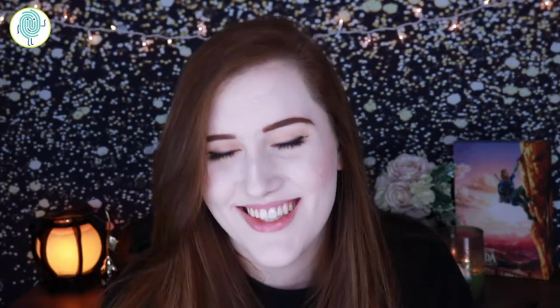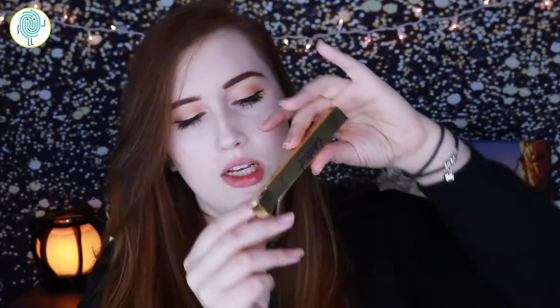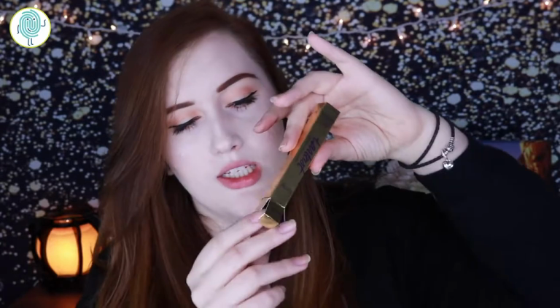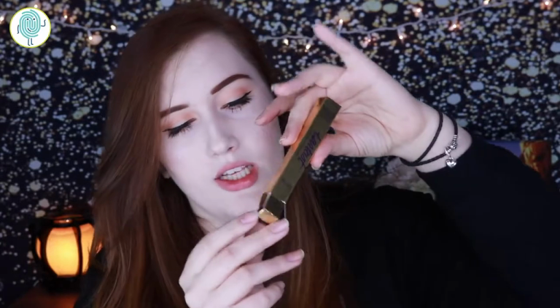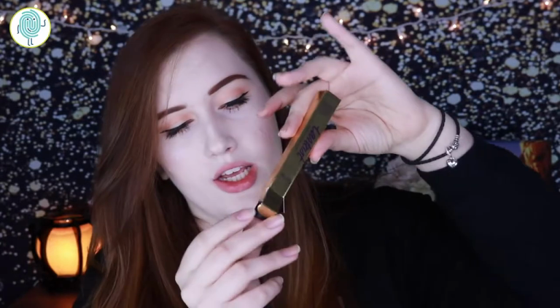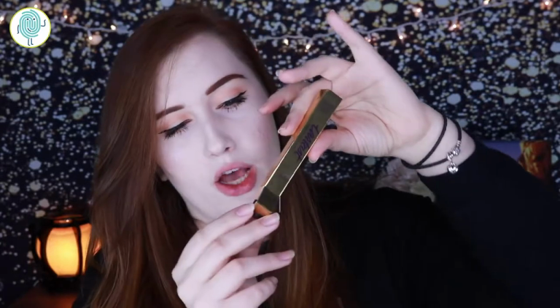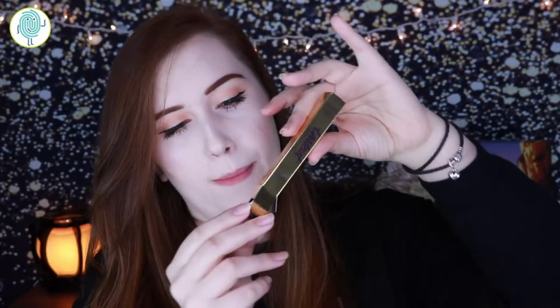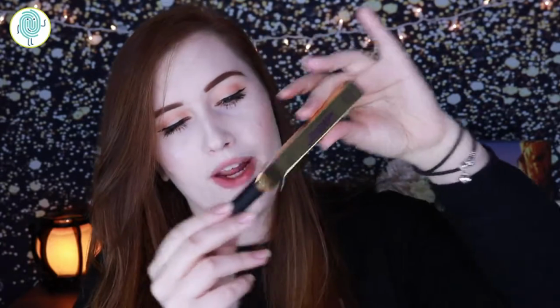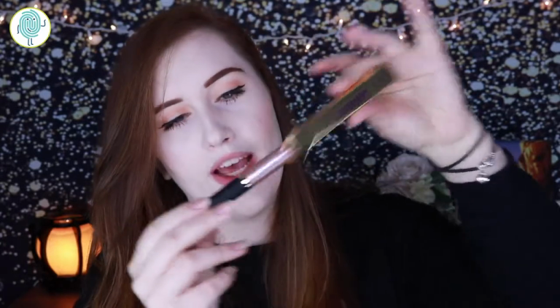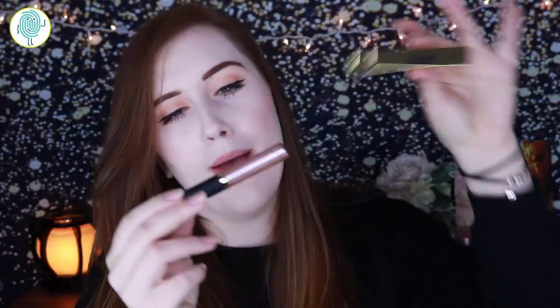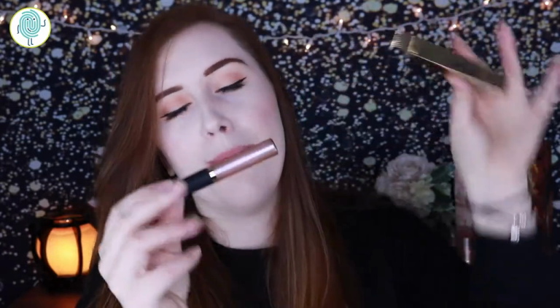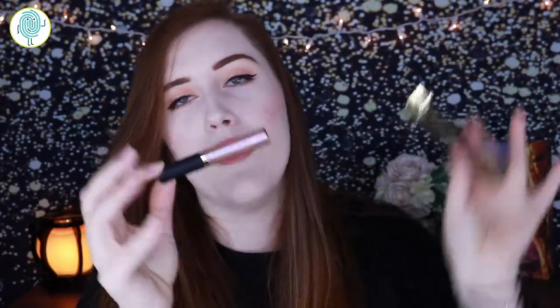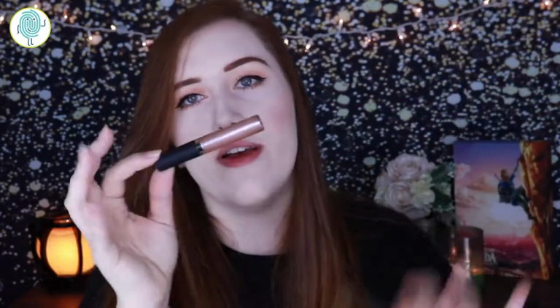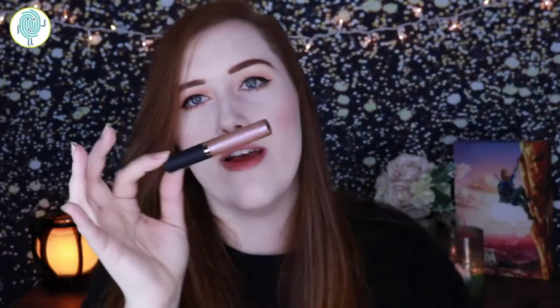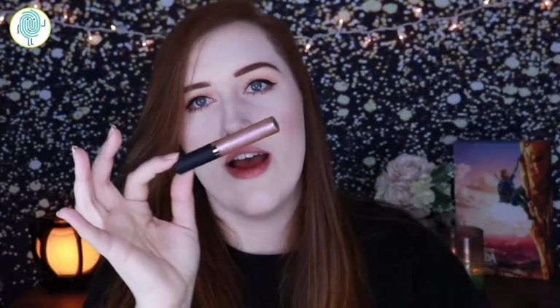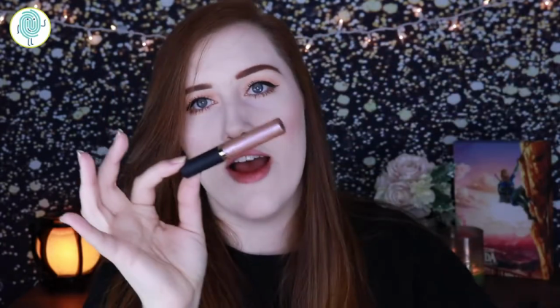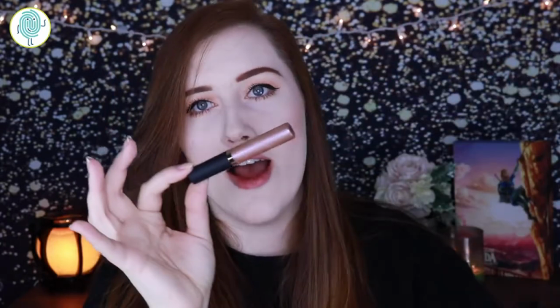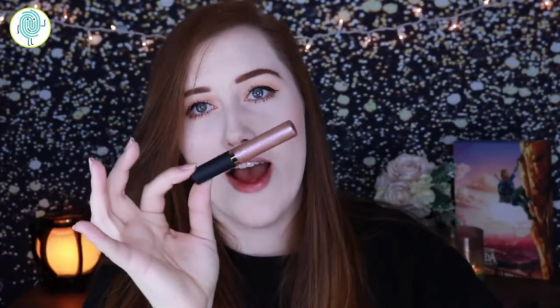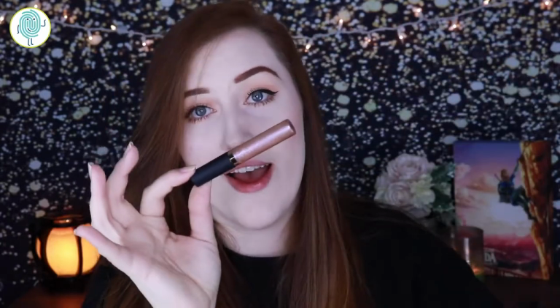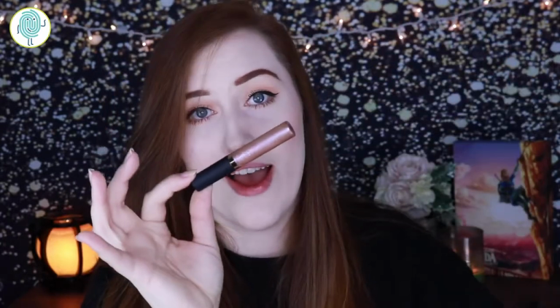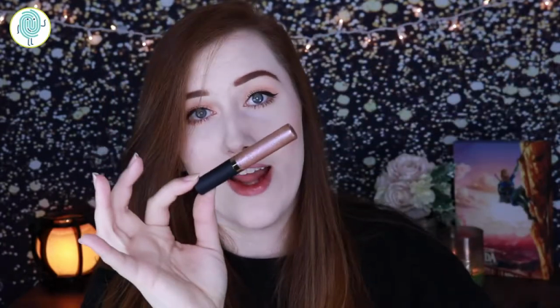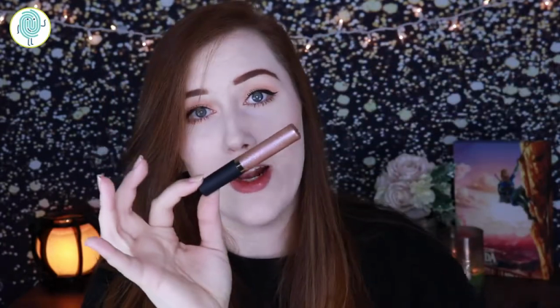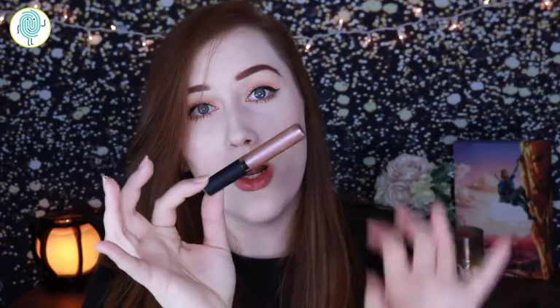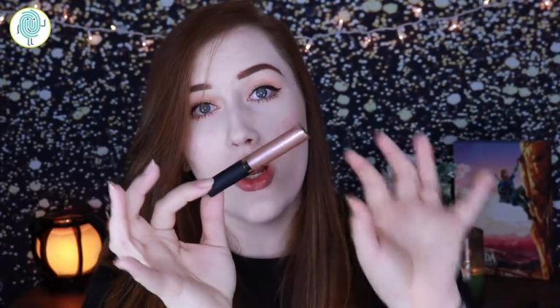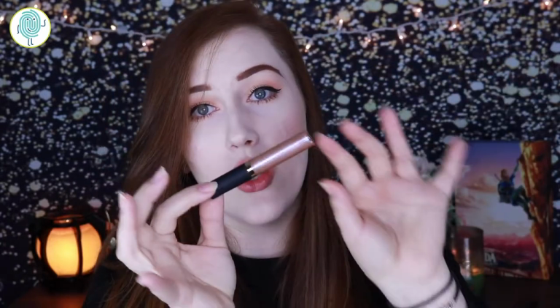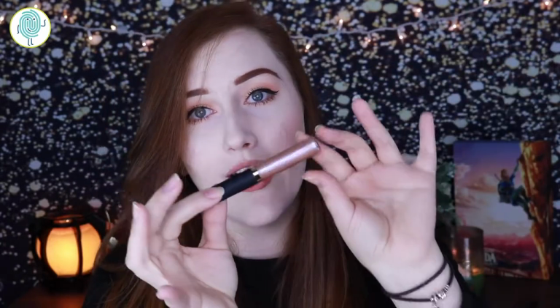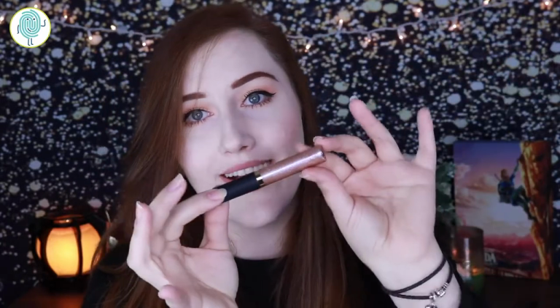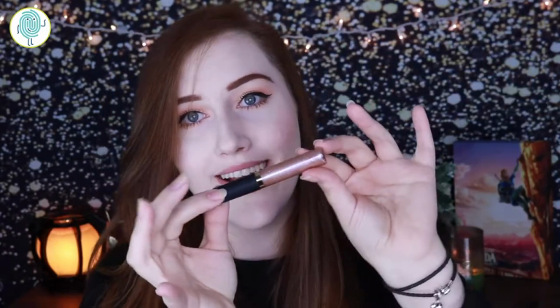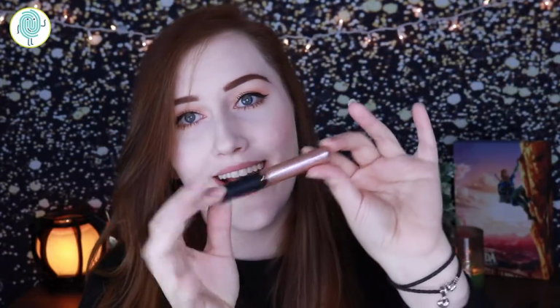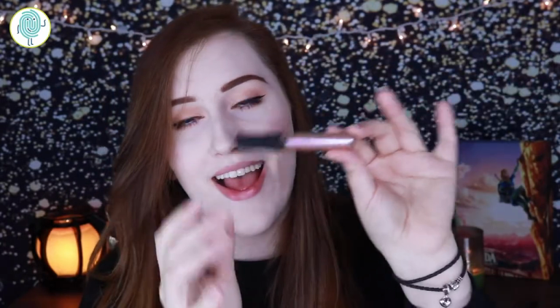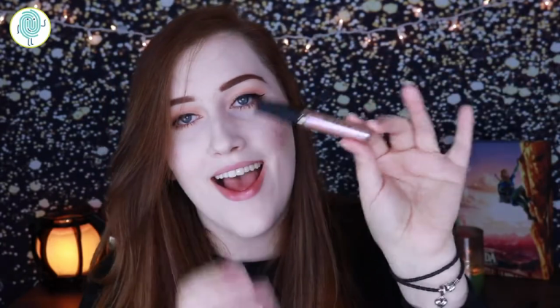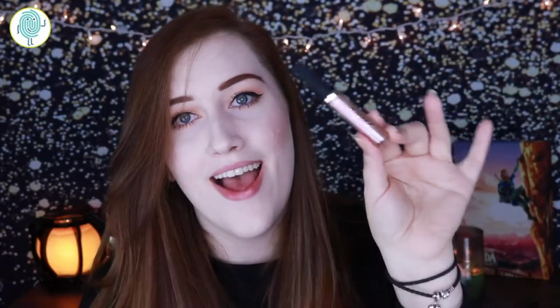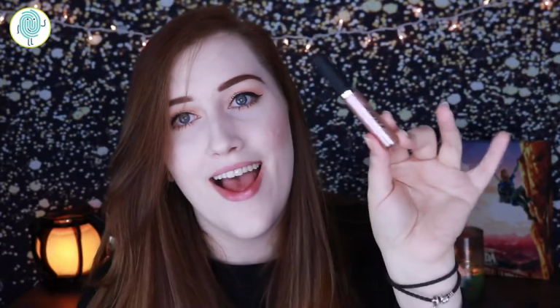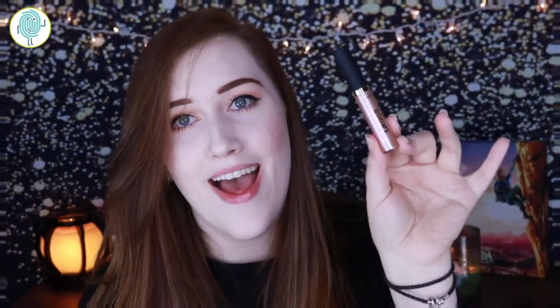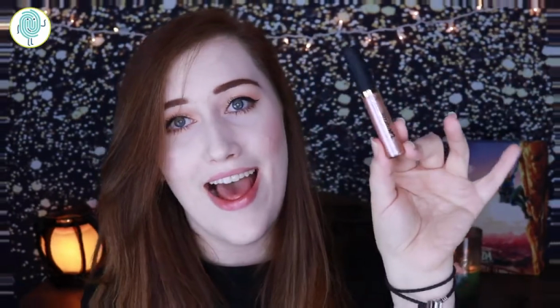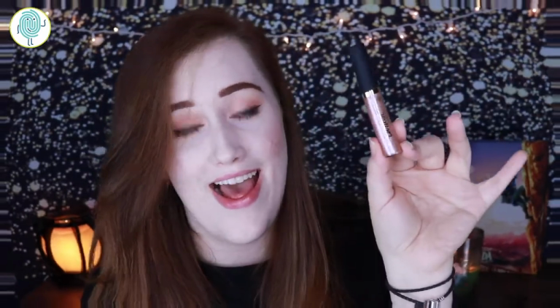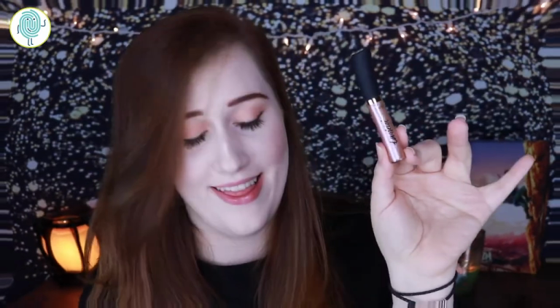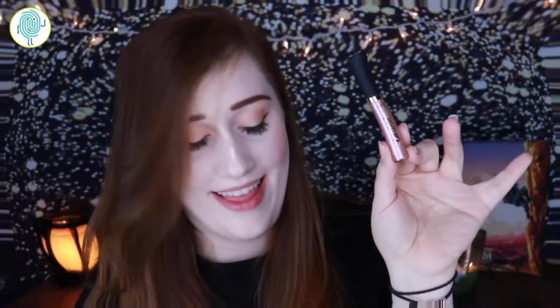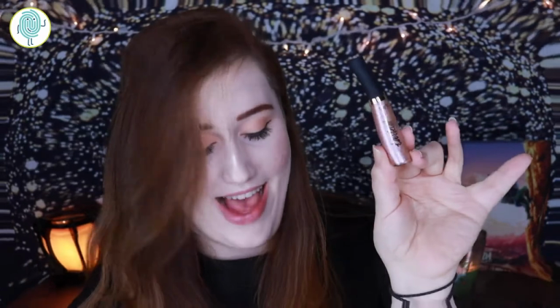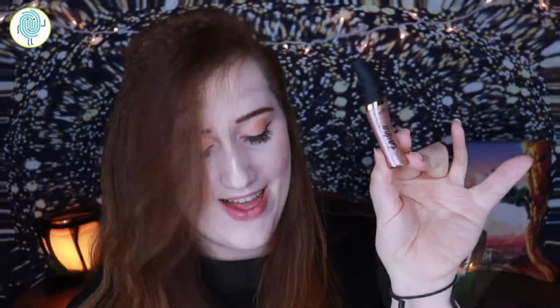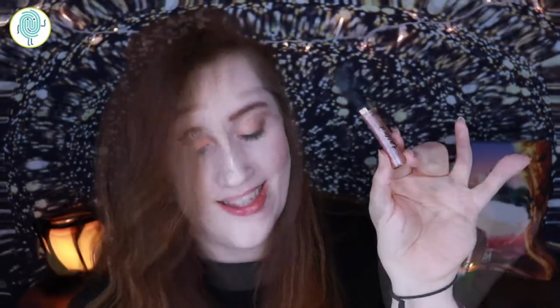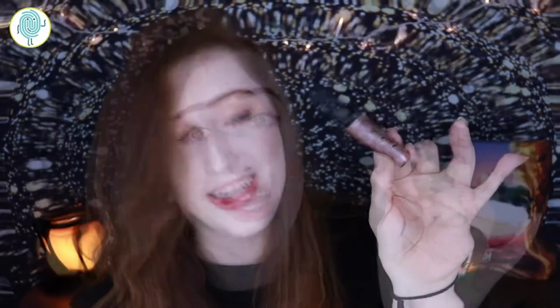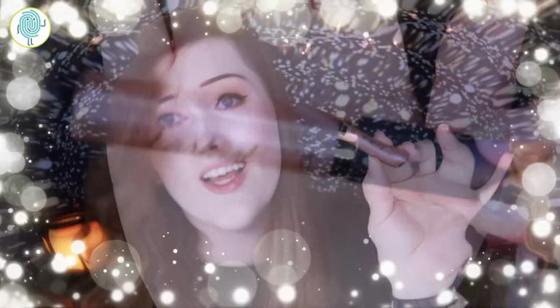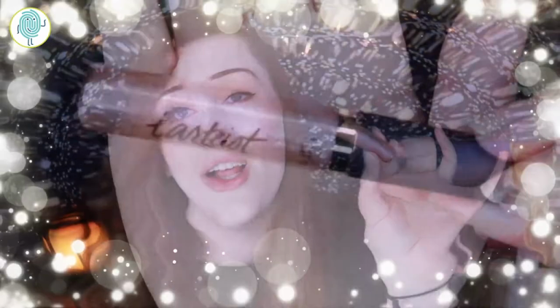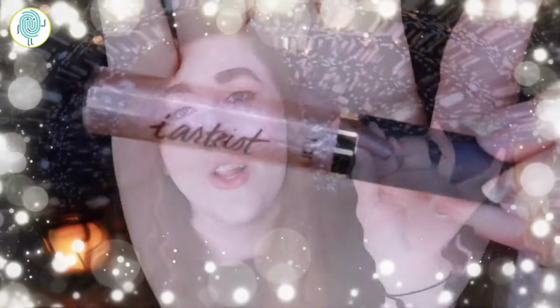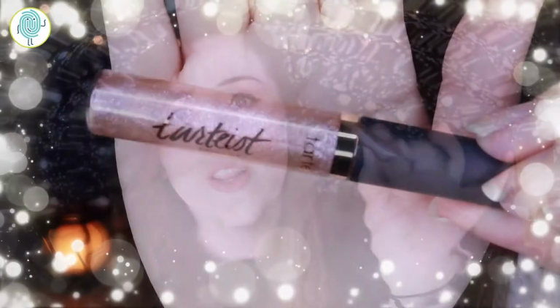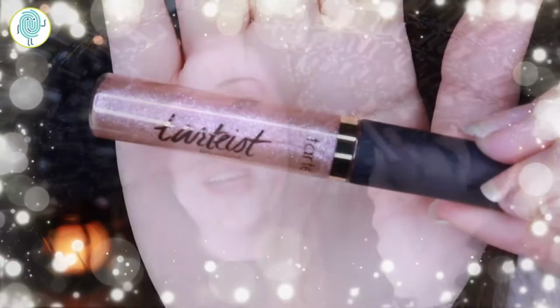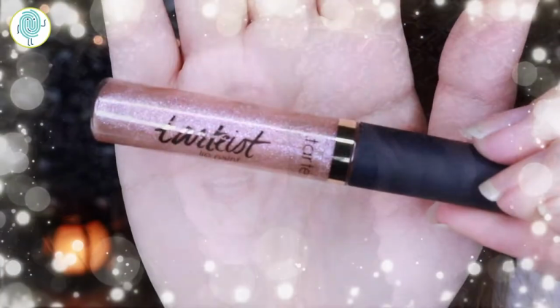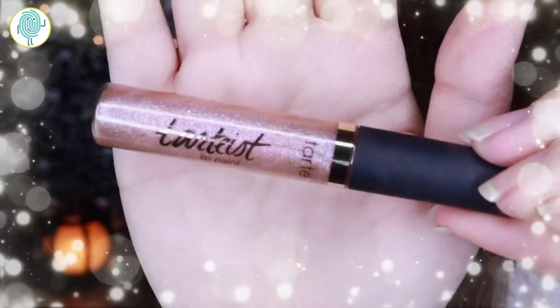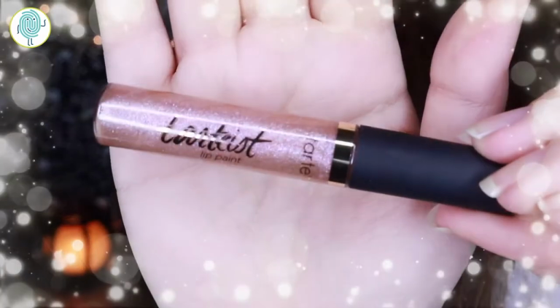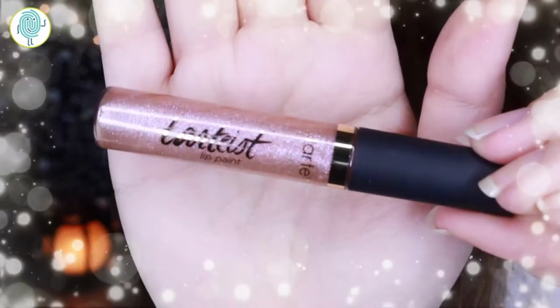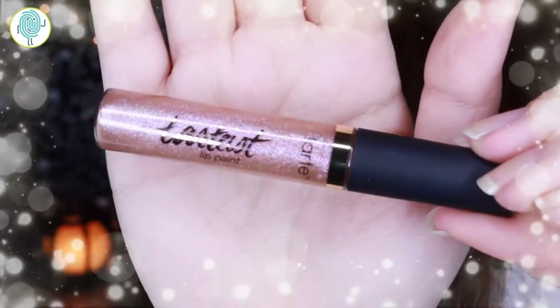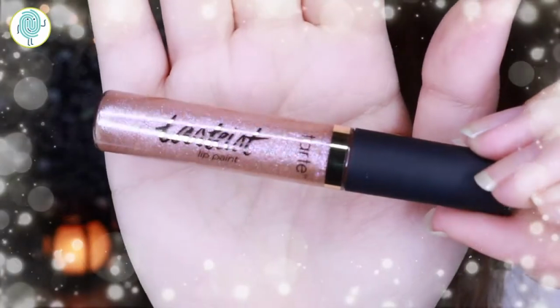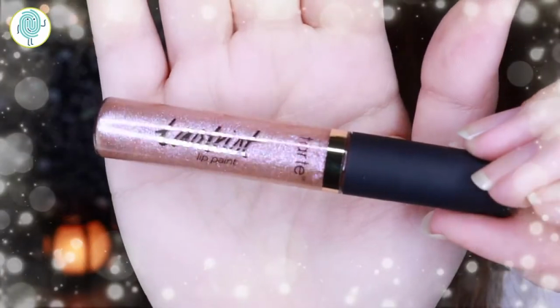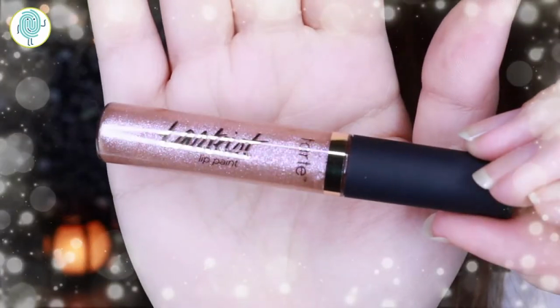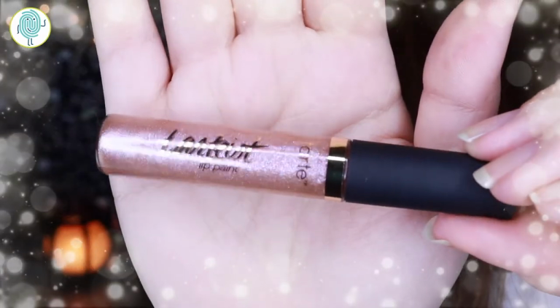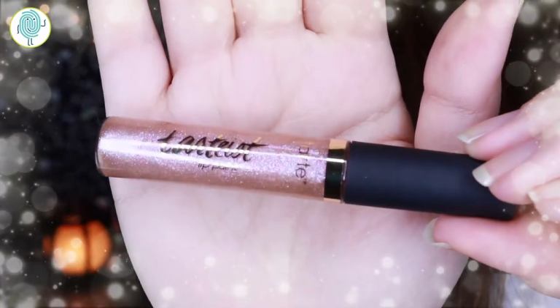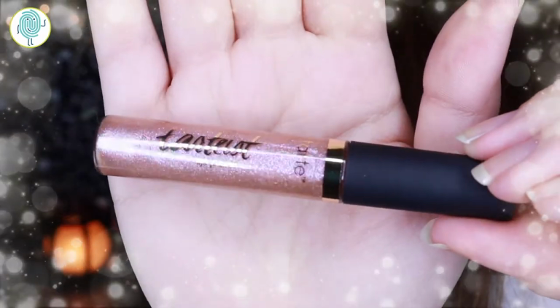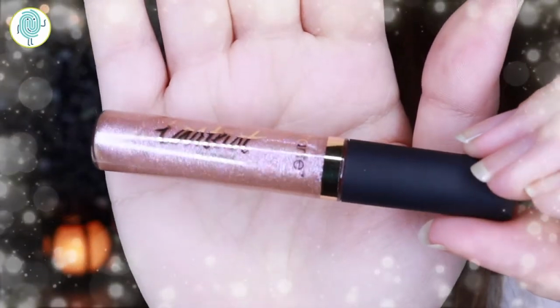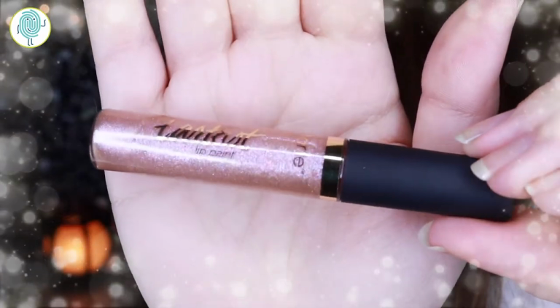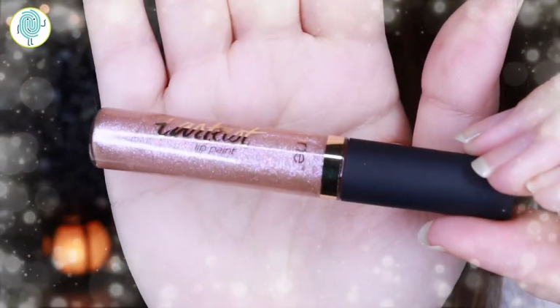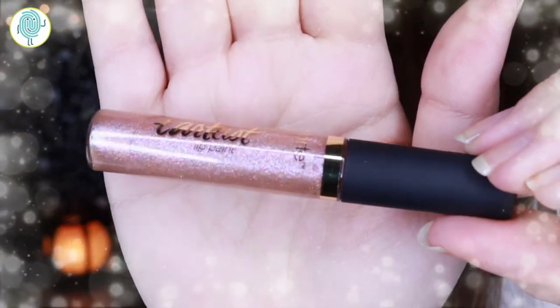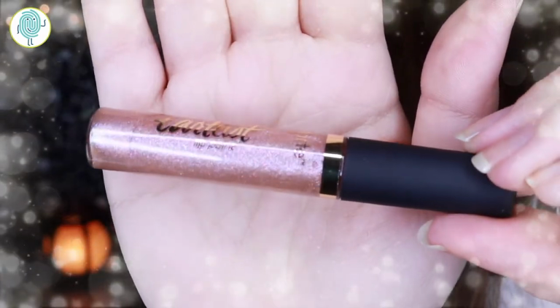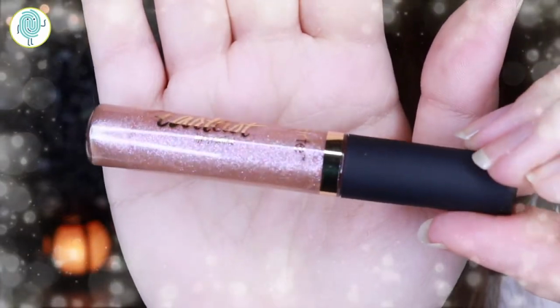So you open it up and look at that — look at that for a second. That is so pretty.